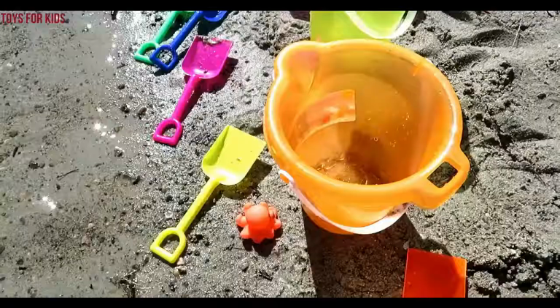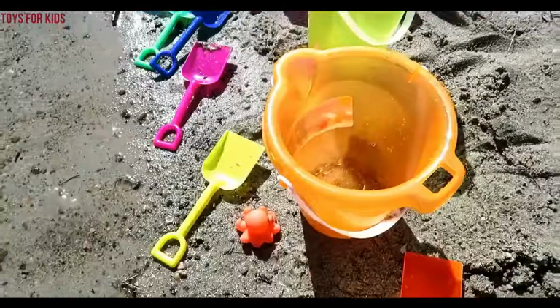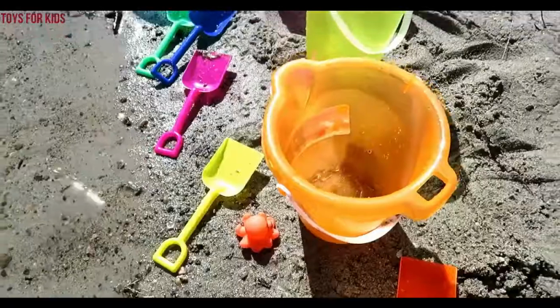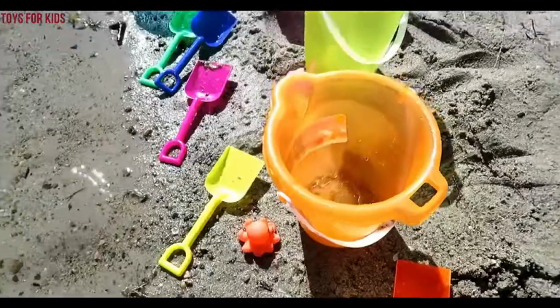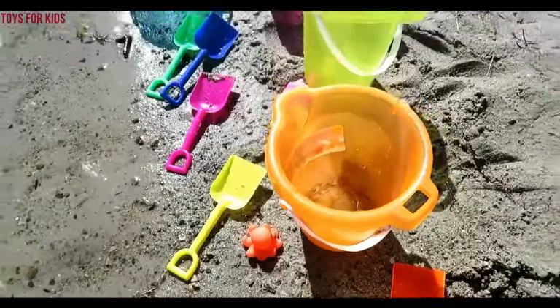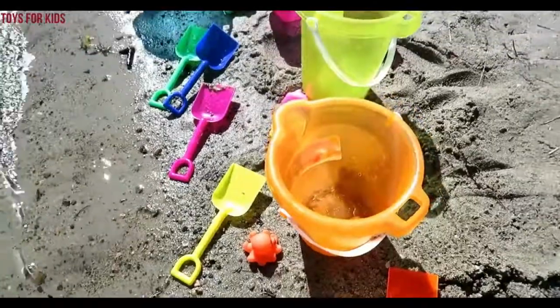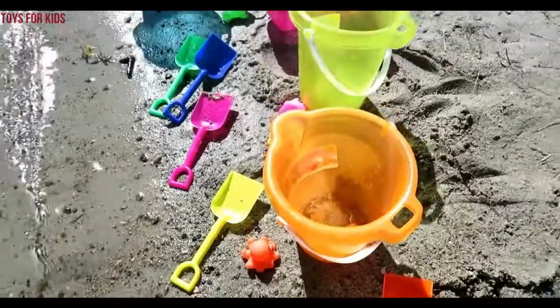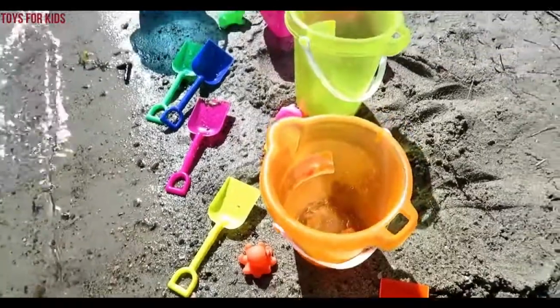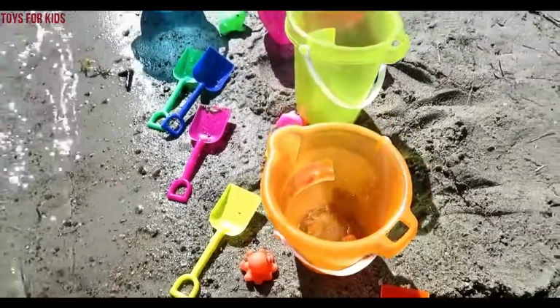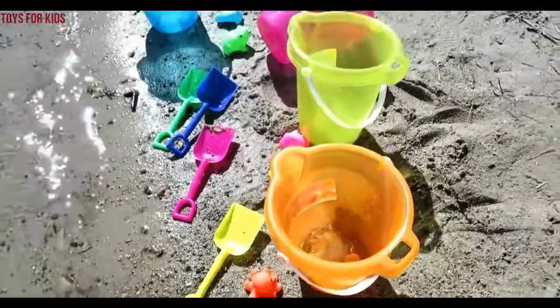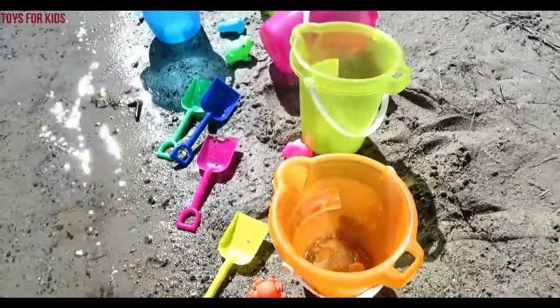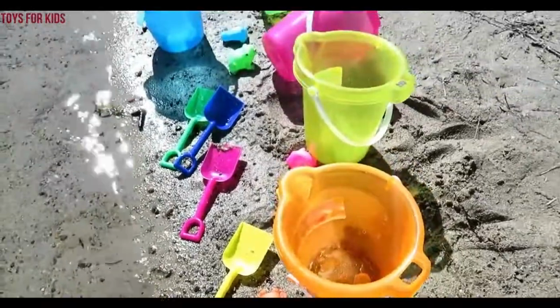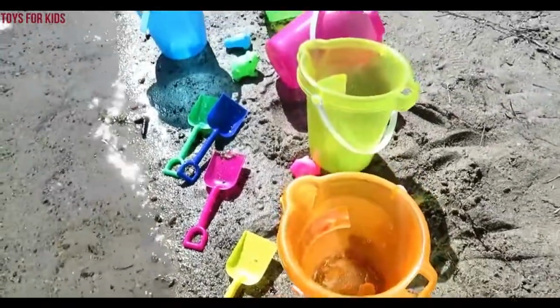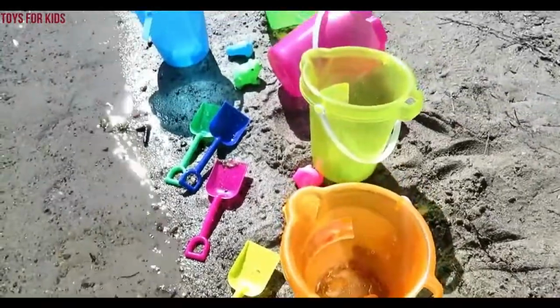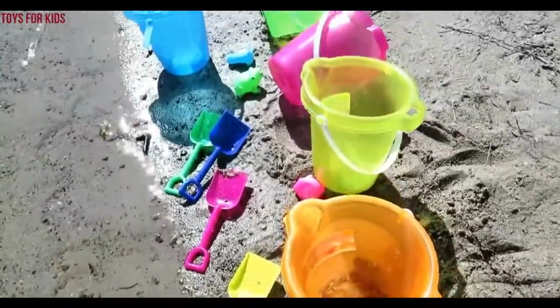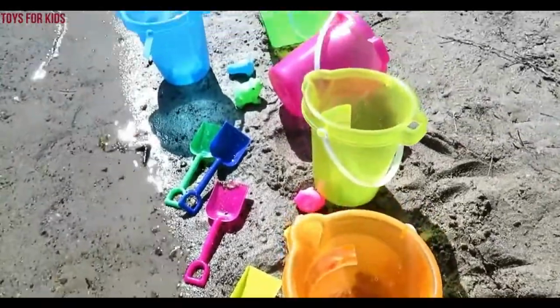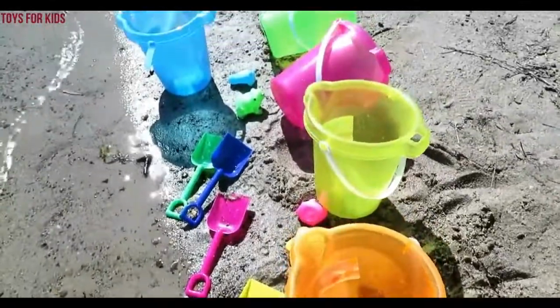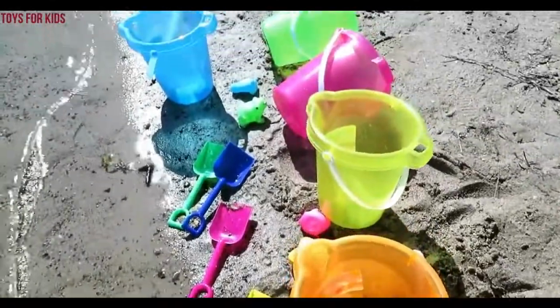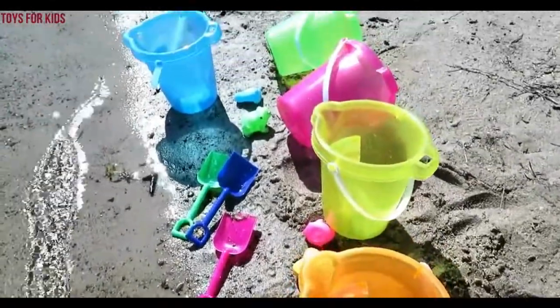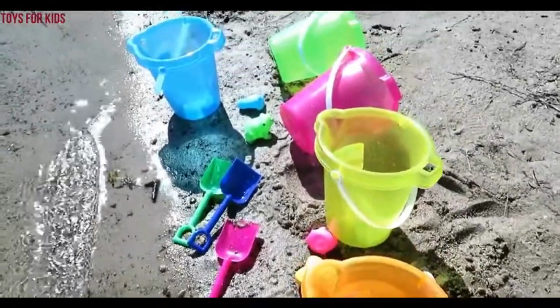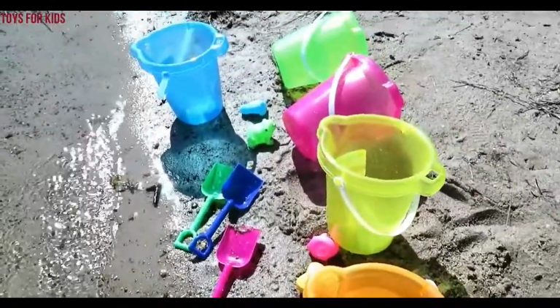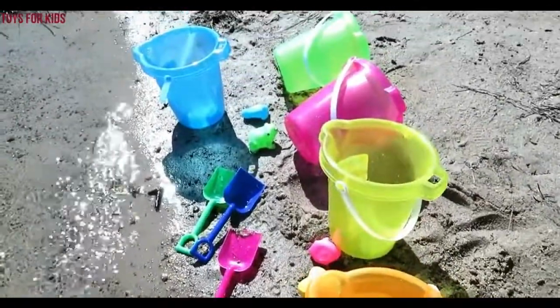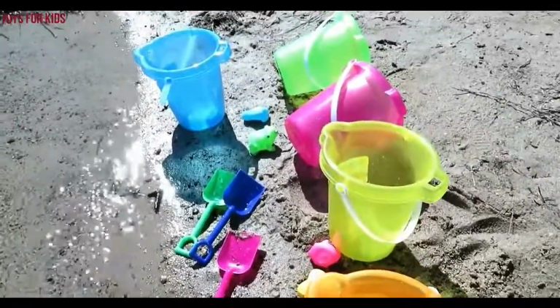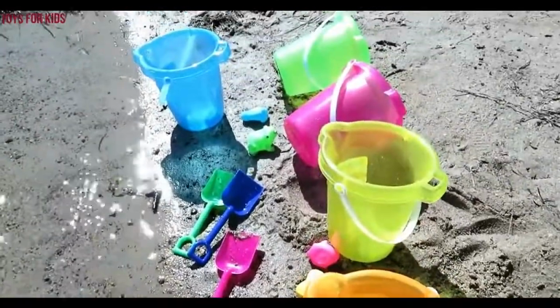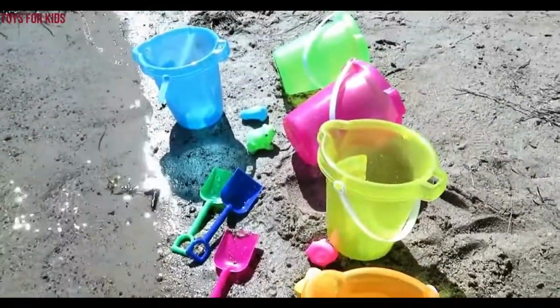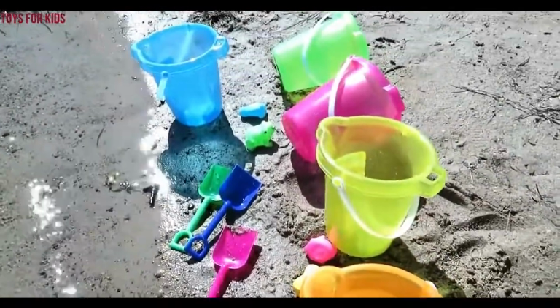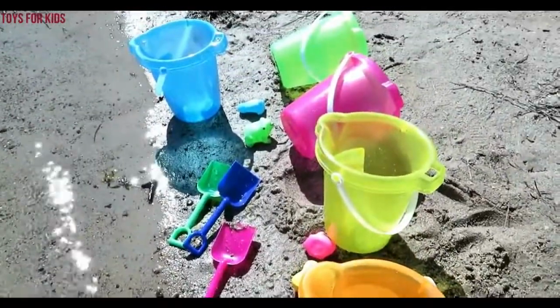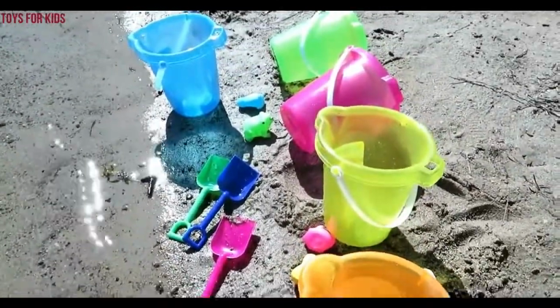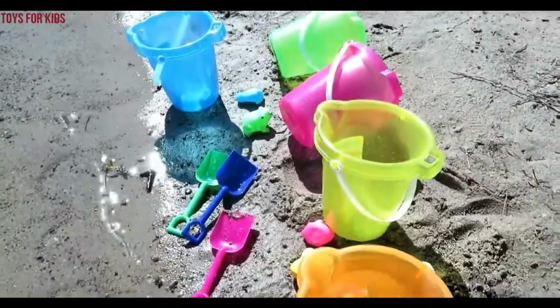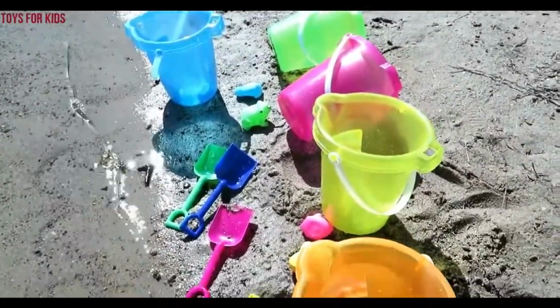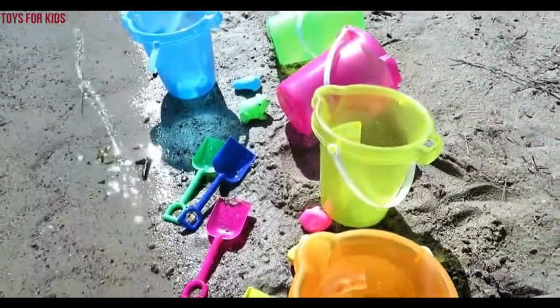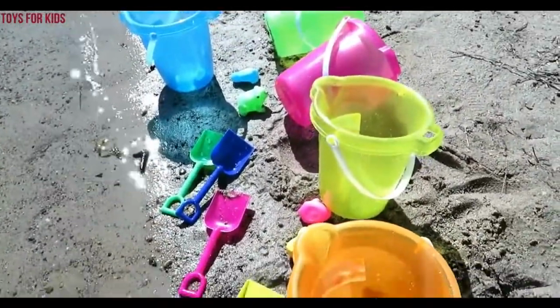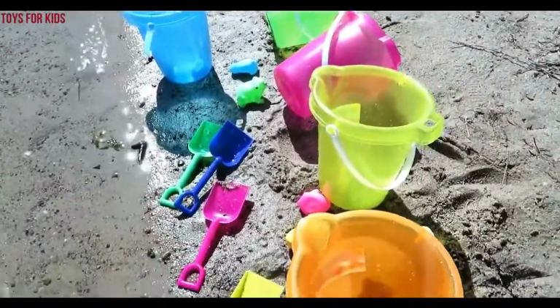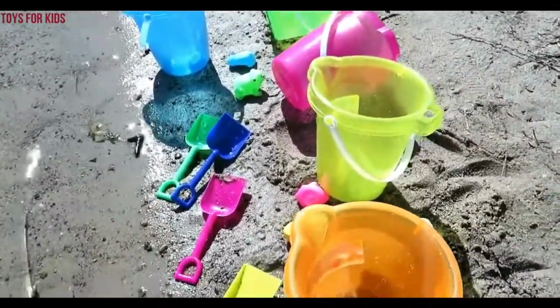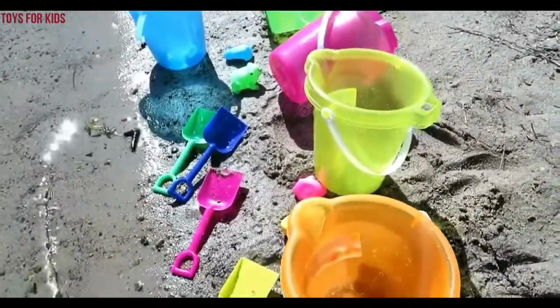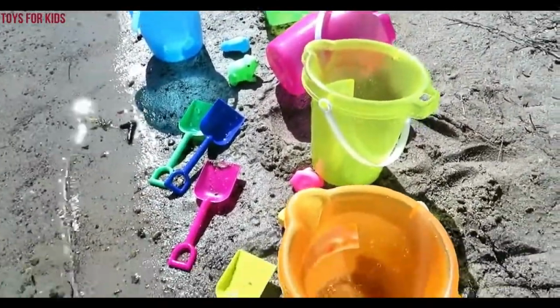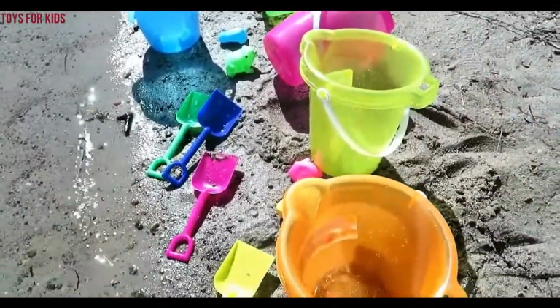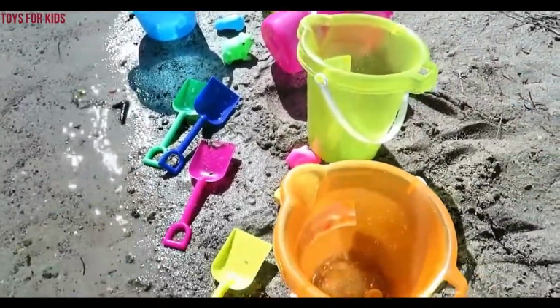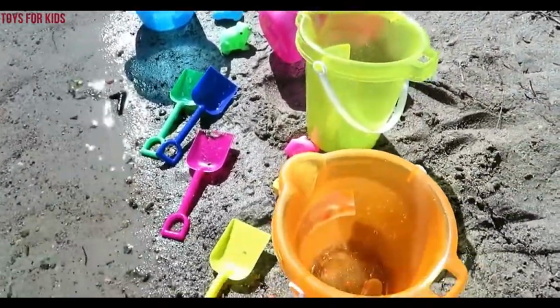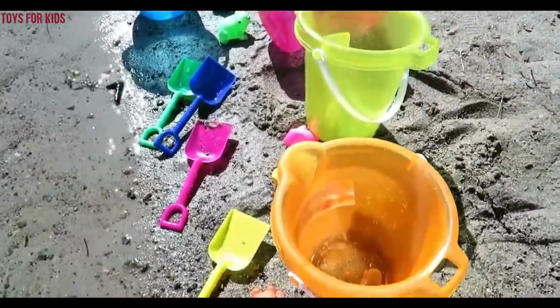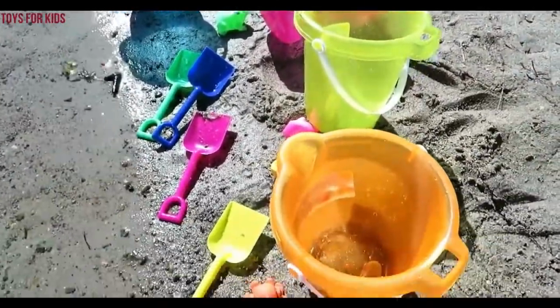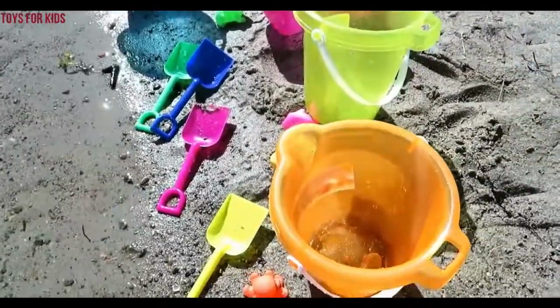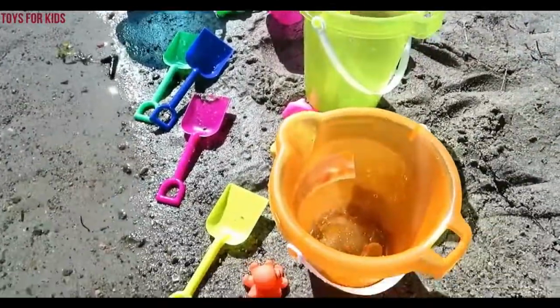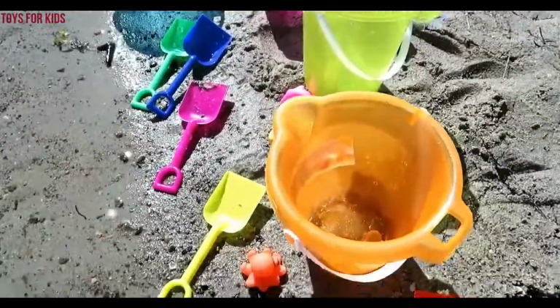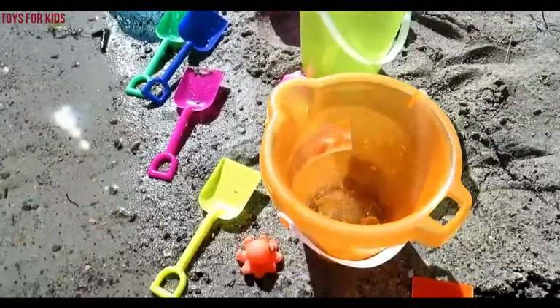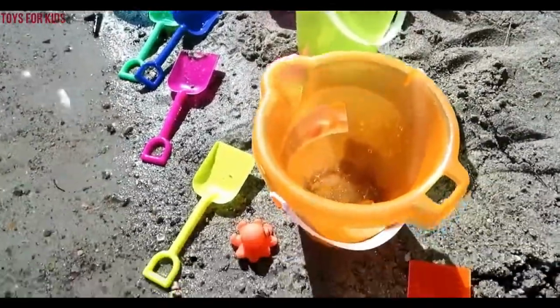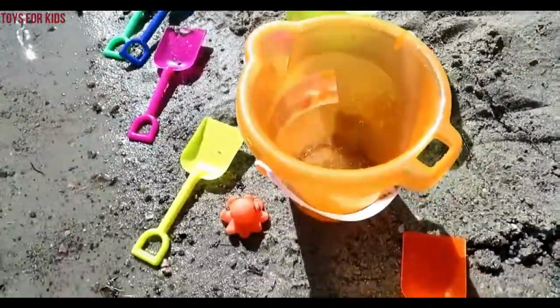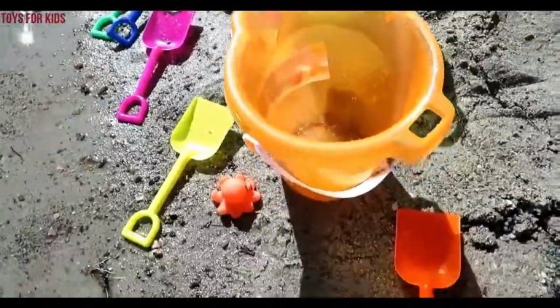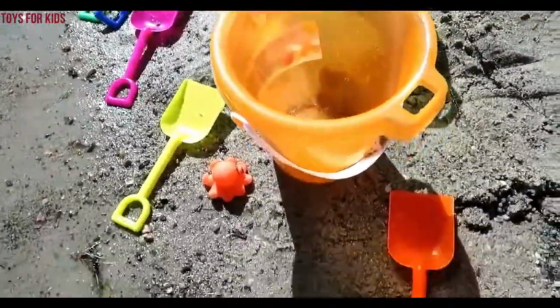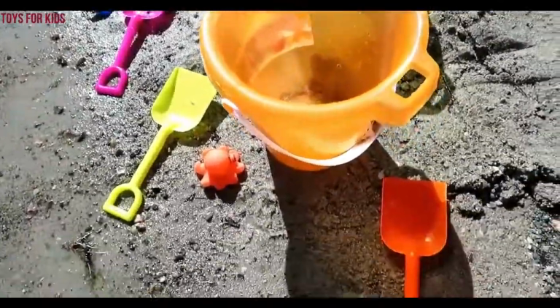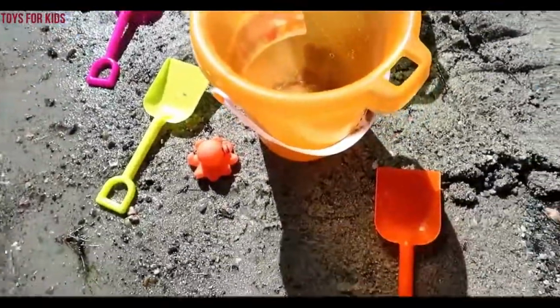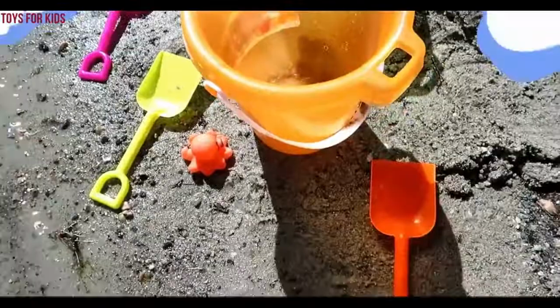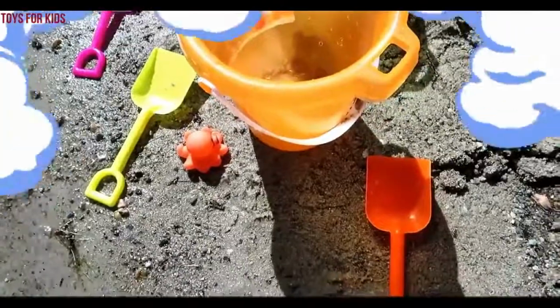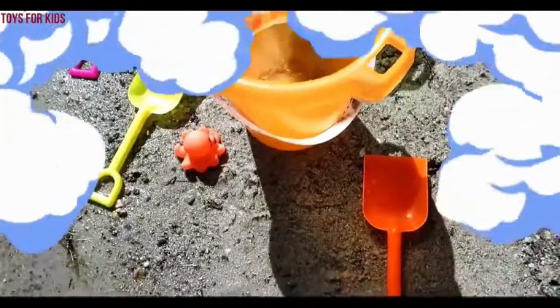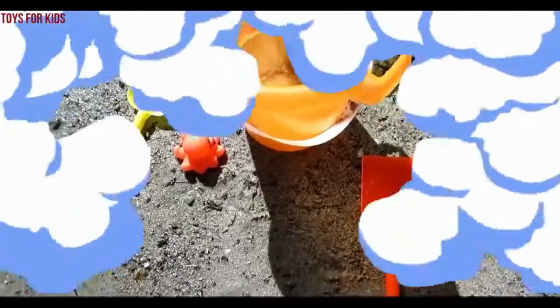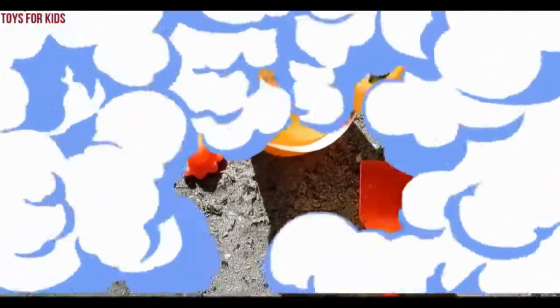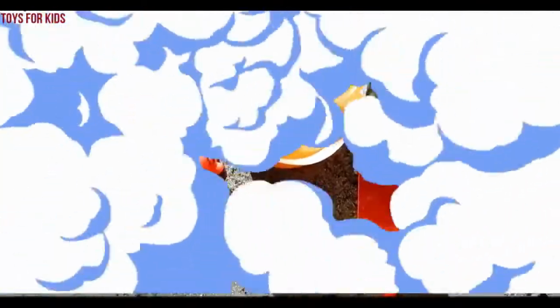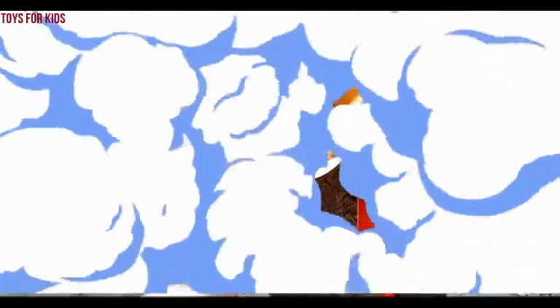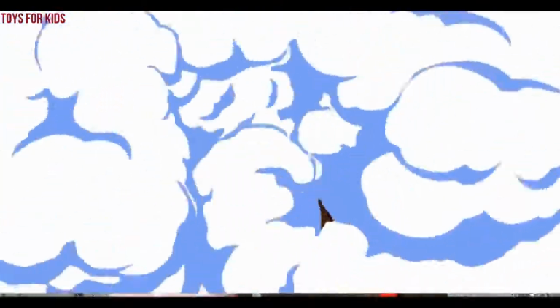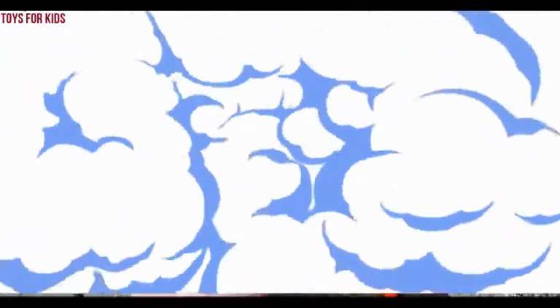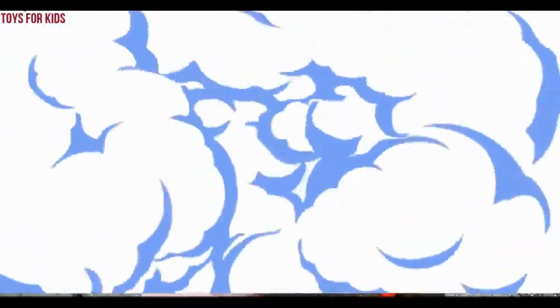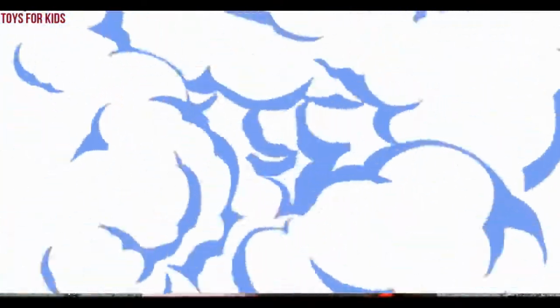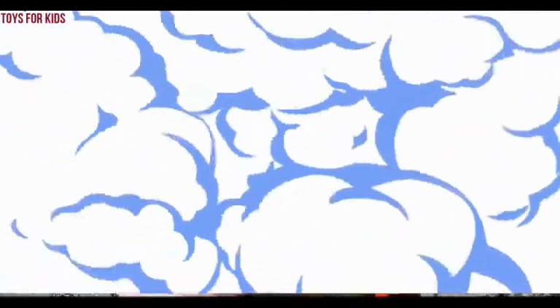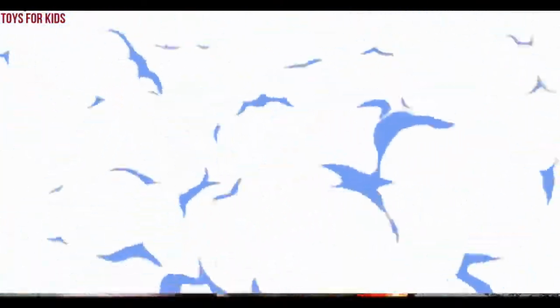Hello kids. Today we're going to learn colors with sea animals, buckets, and shovels. Let's get started.